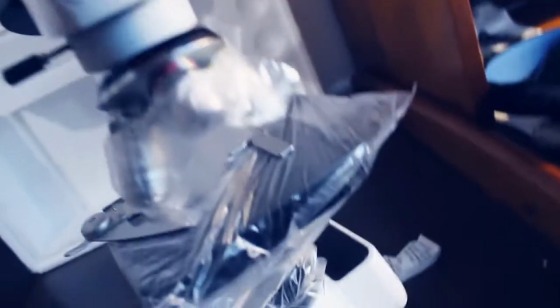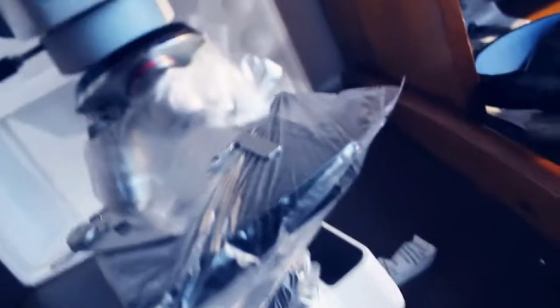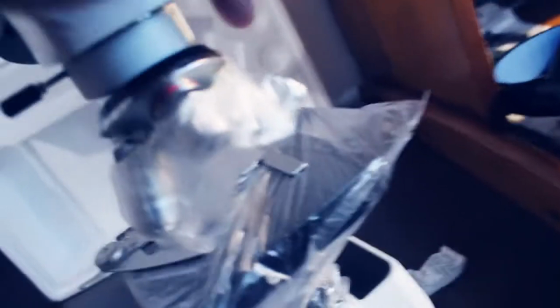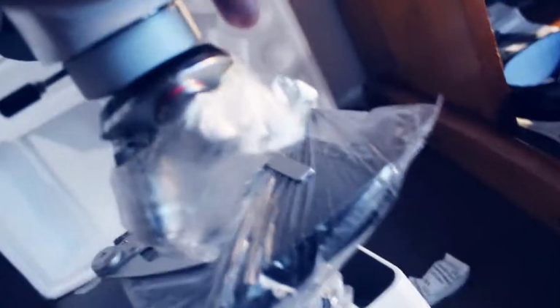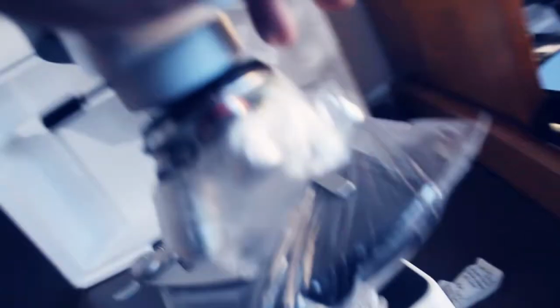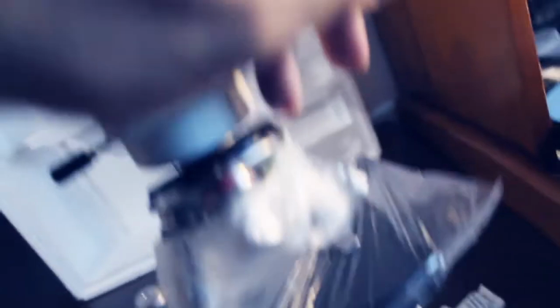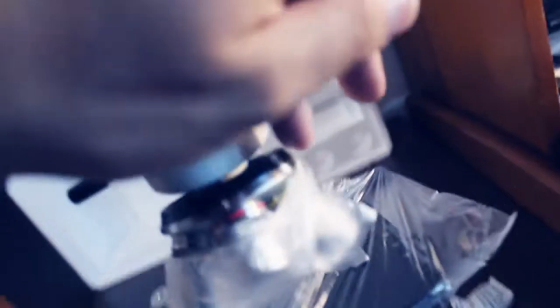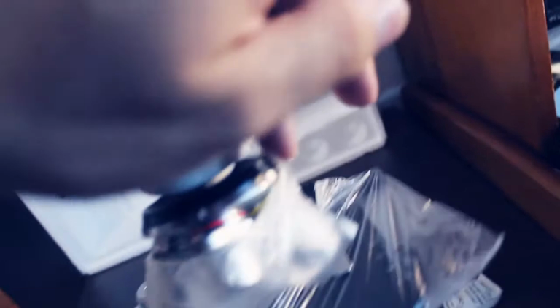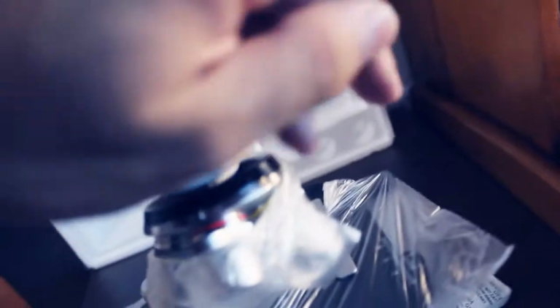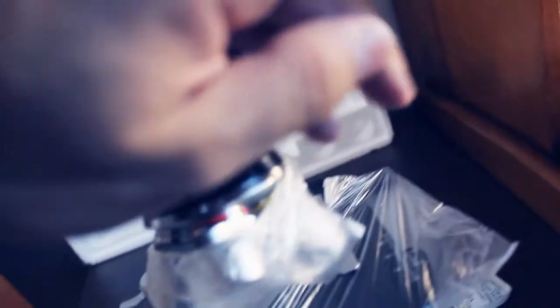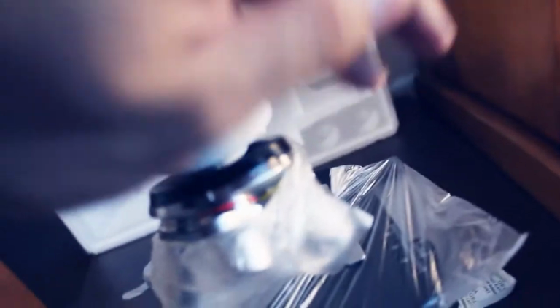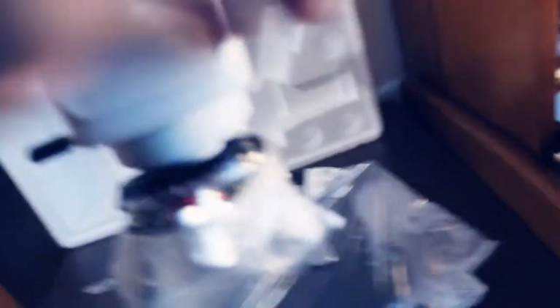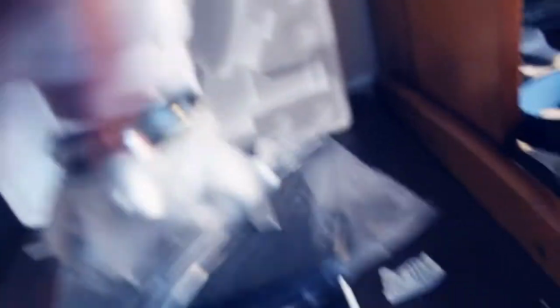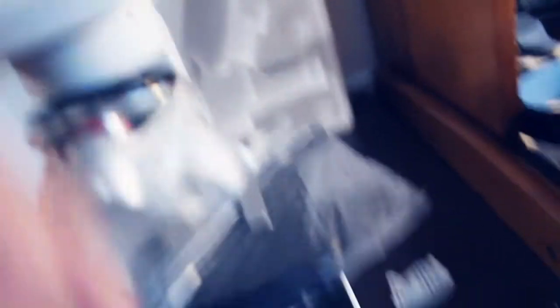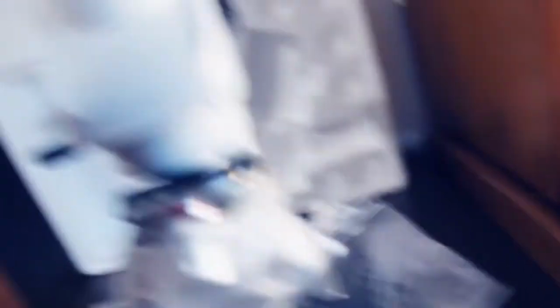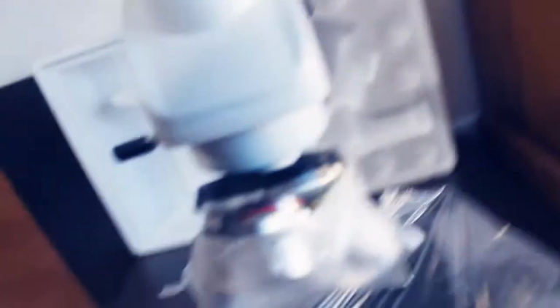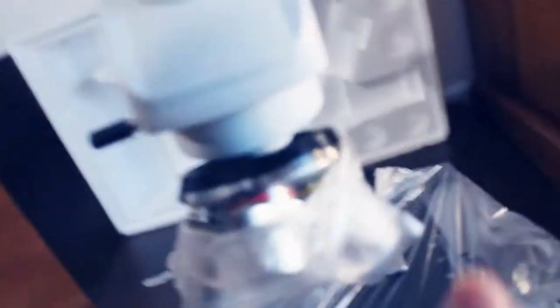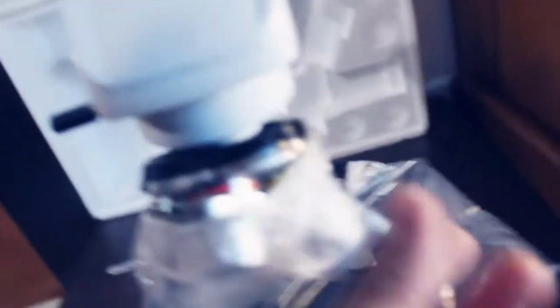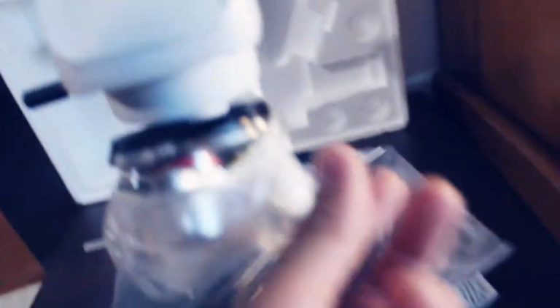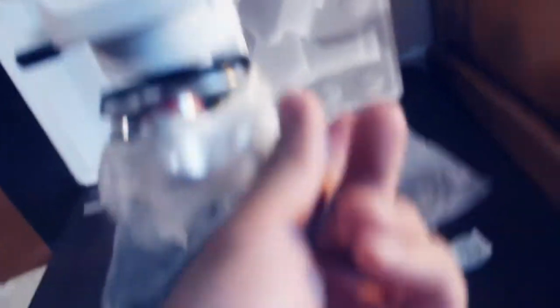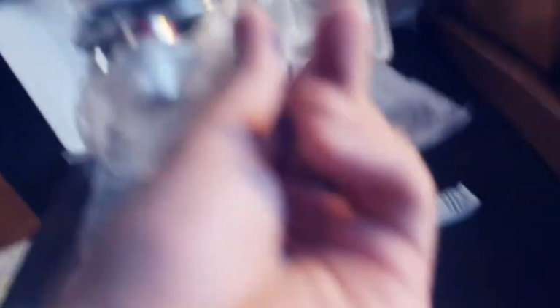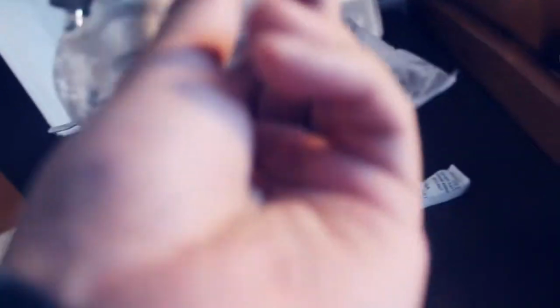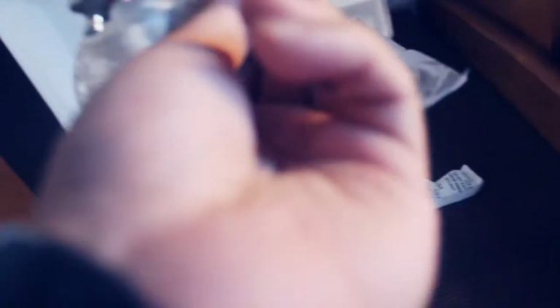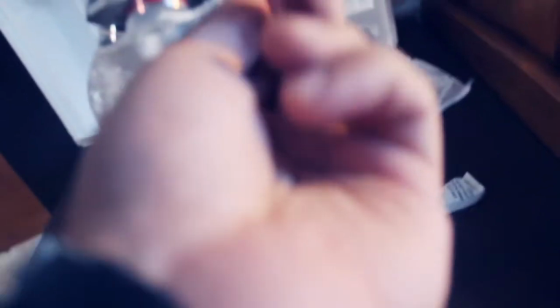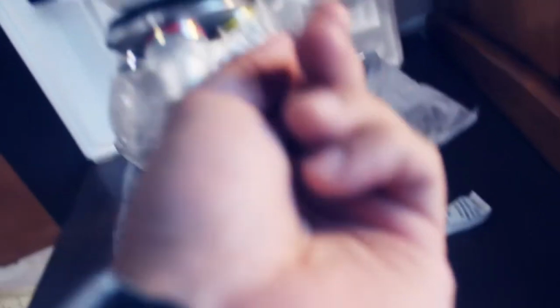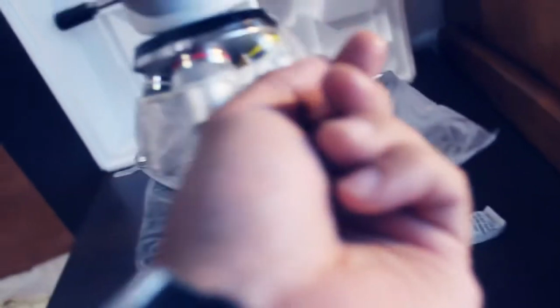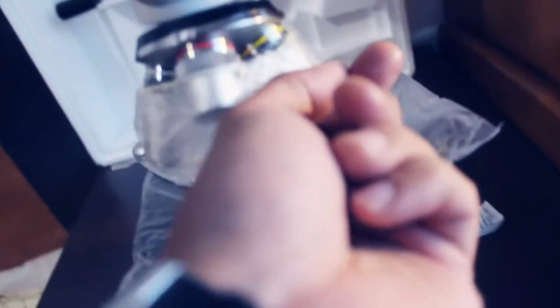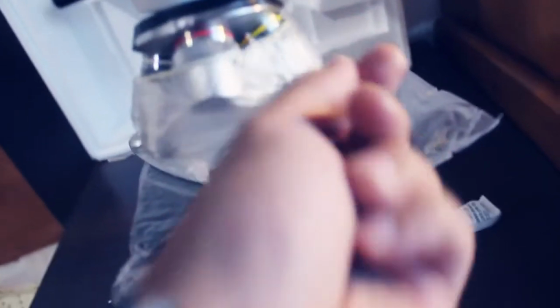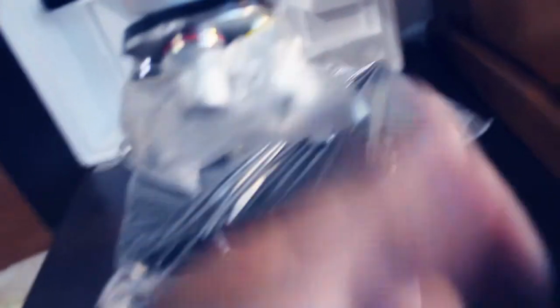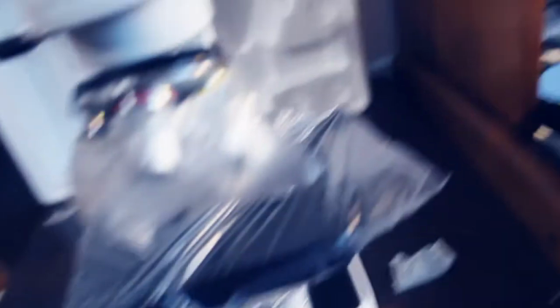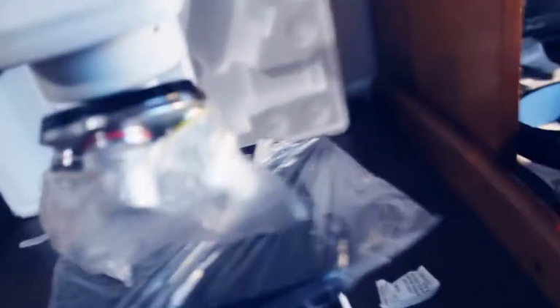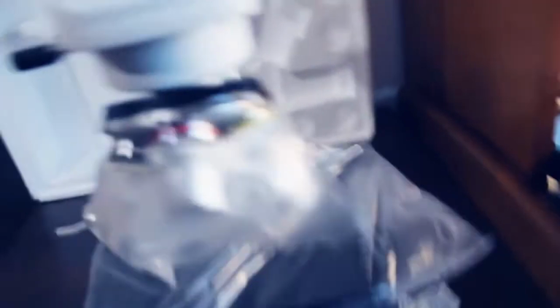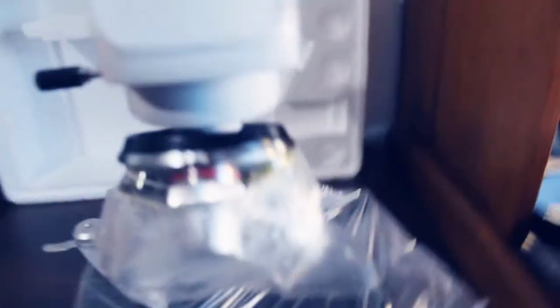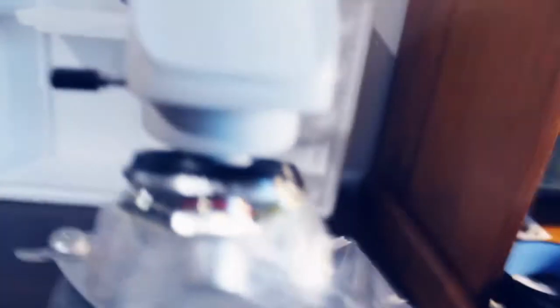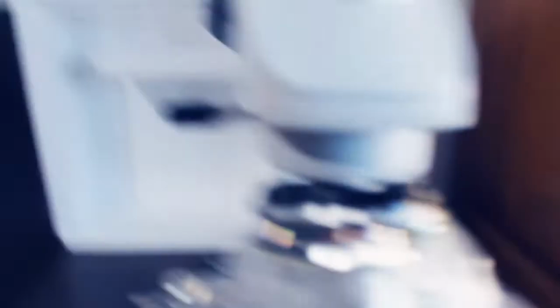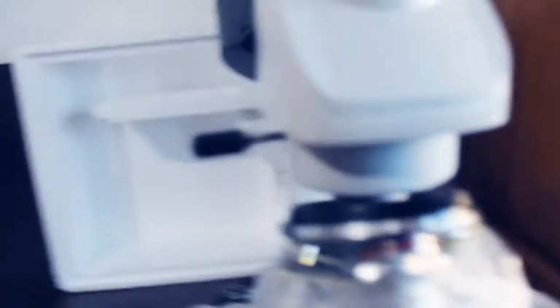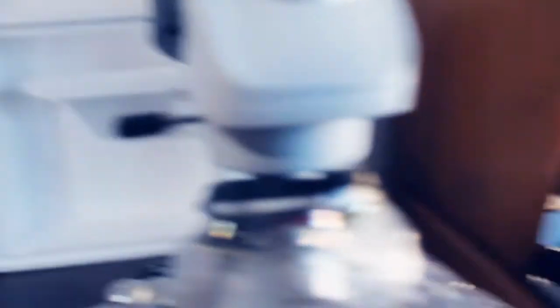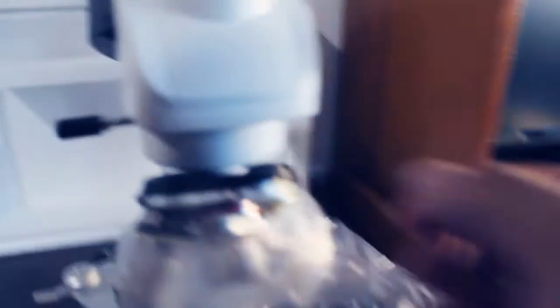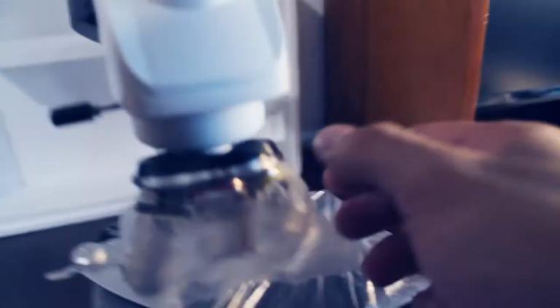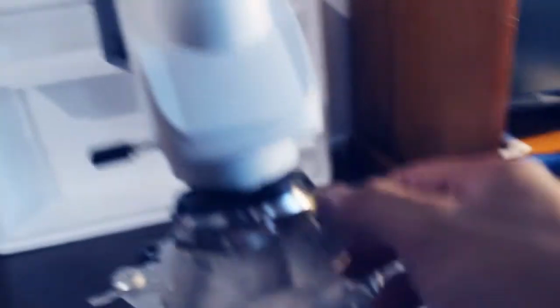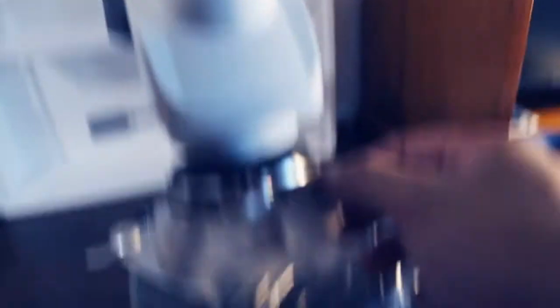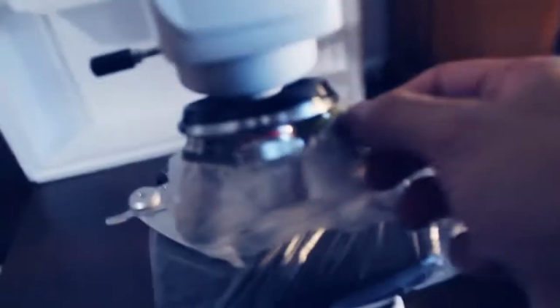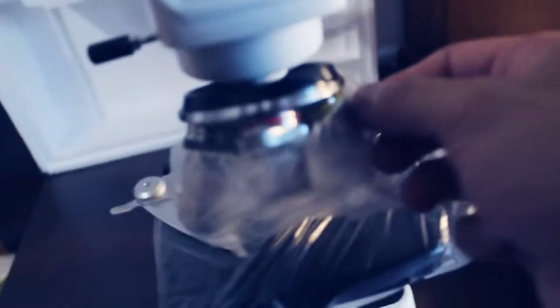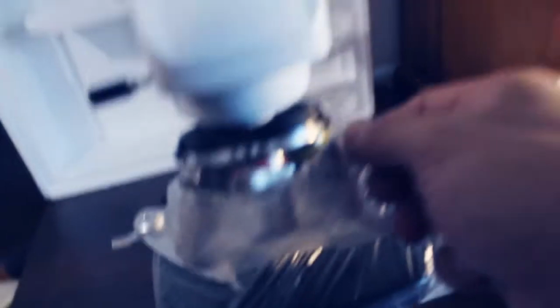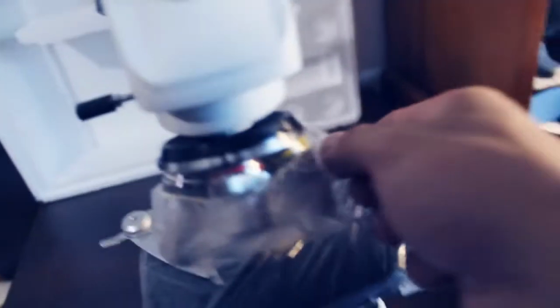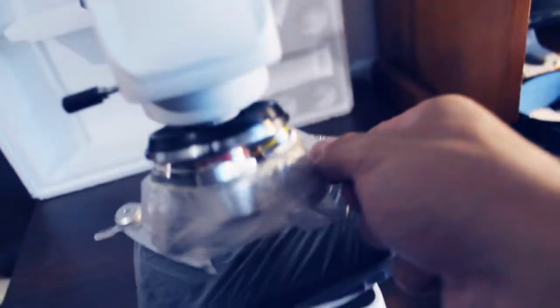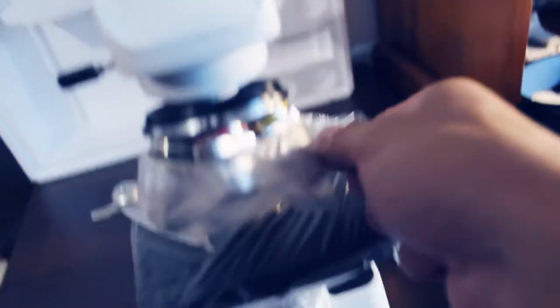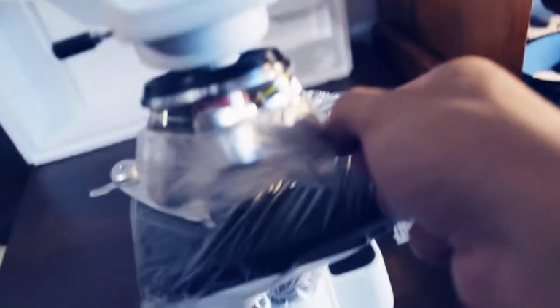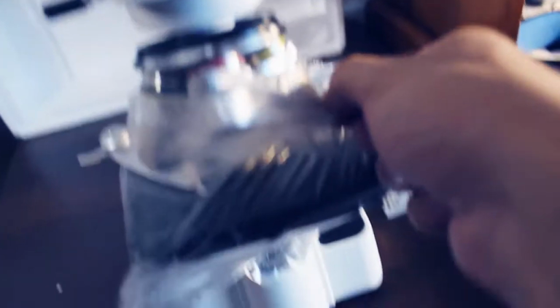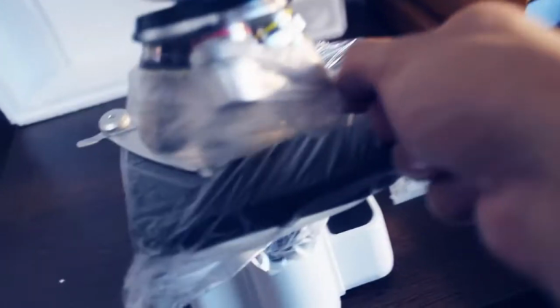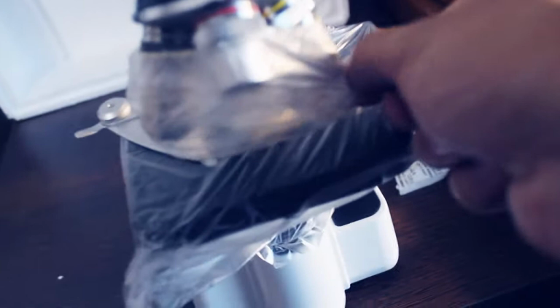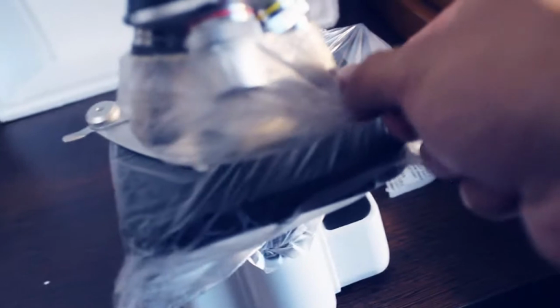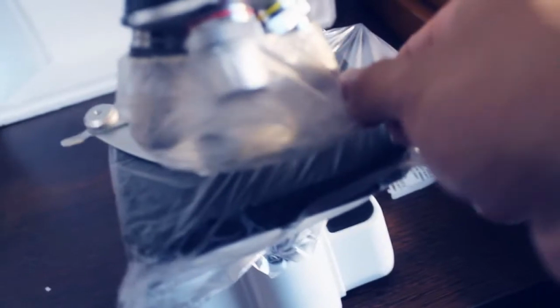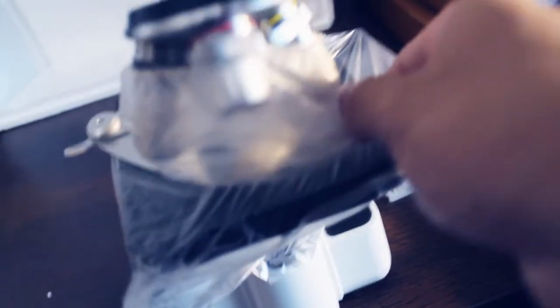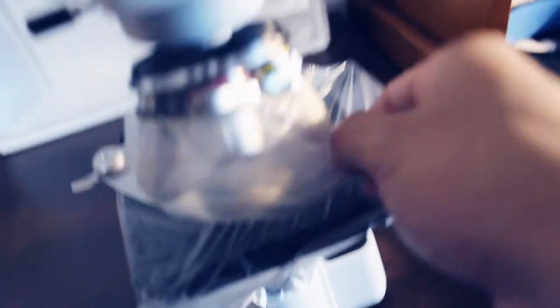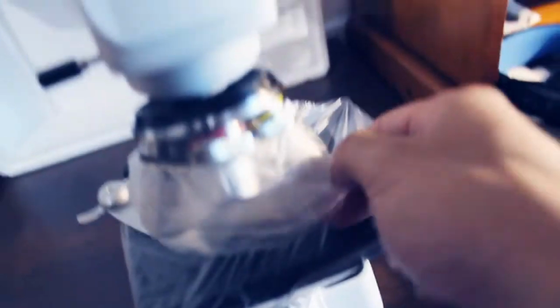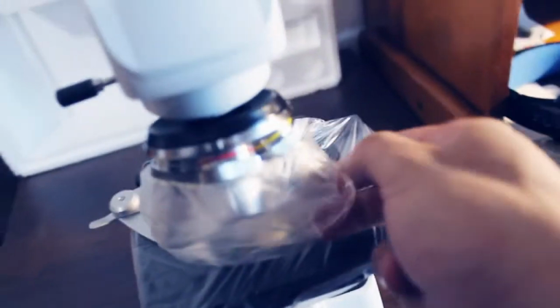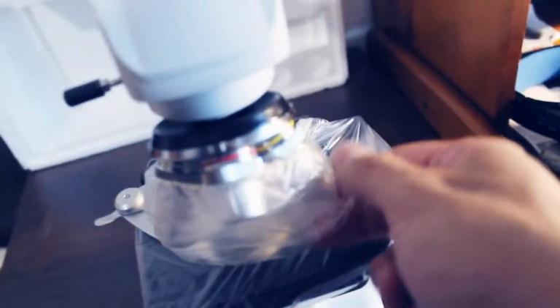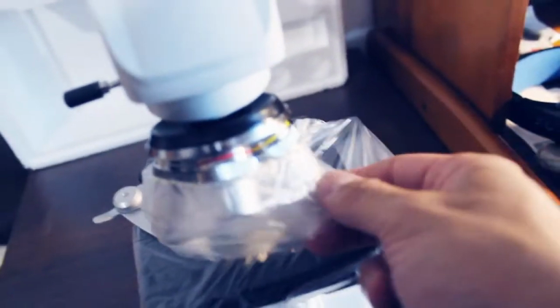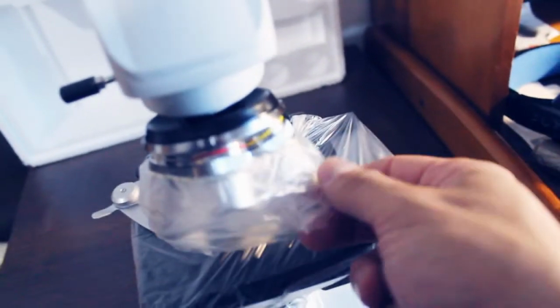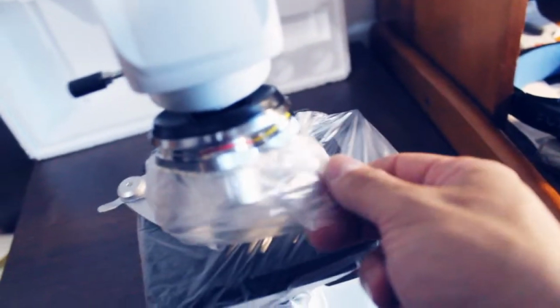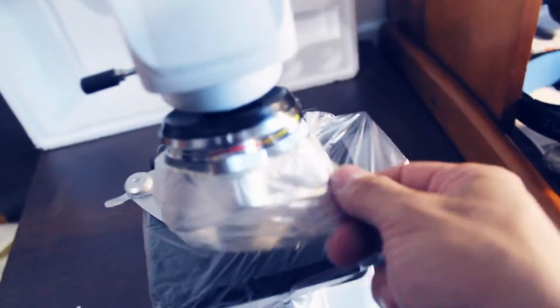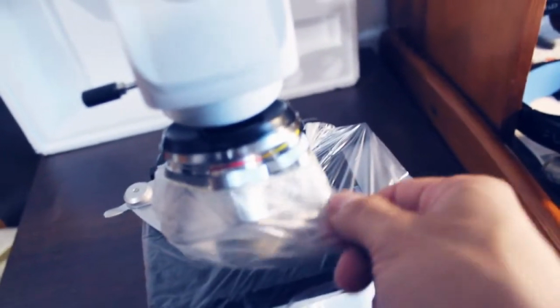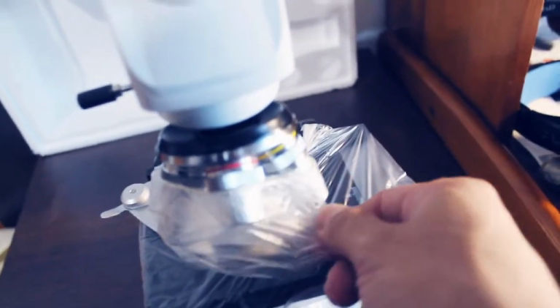As you can see, the most important parts of the microscope are covered in plastic to avoid damage during transport.